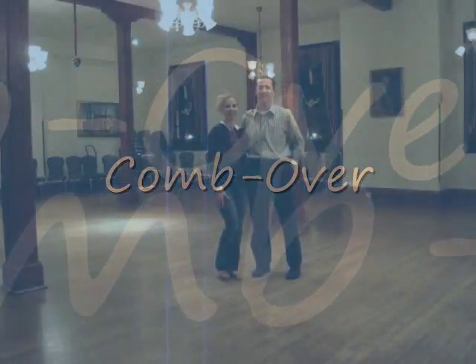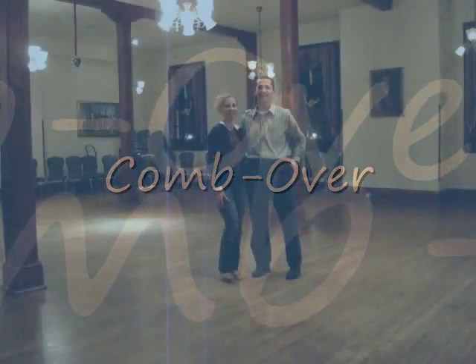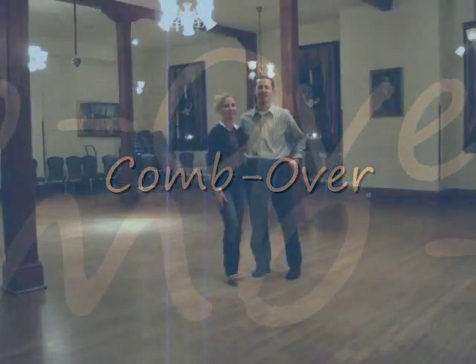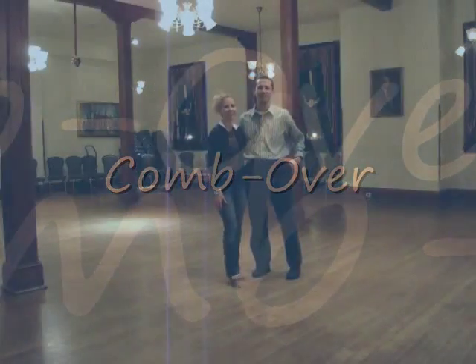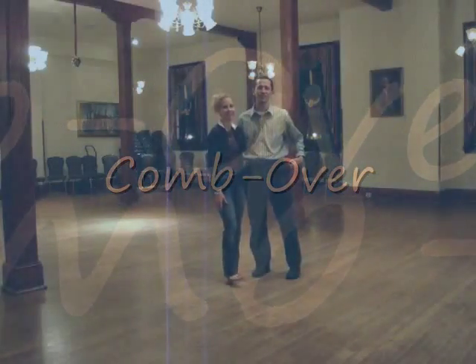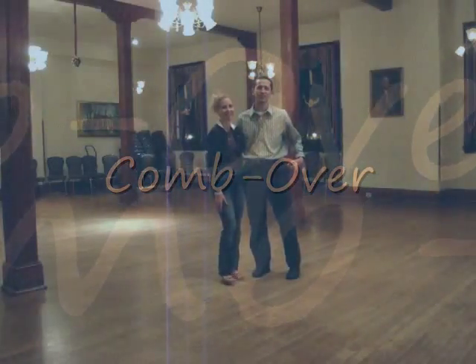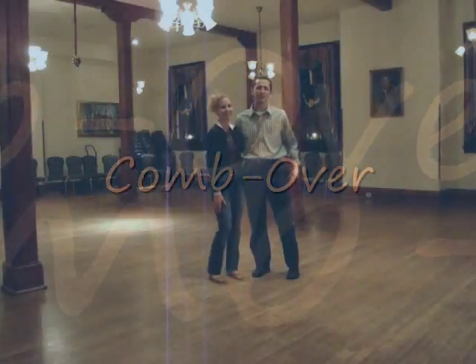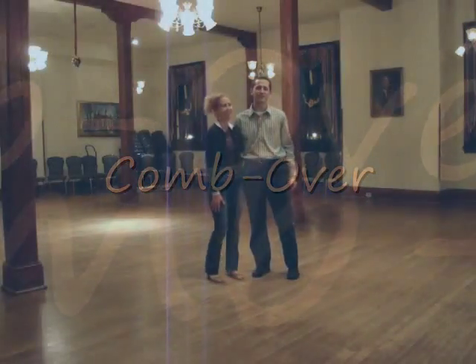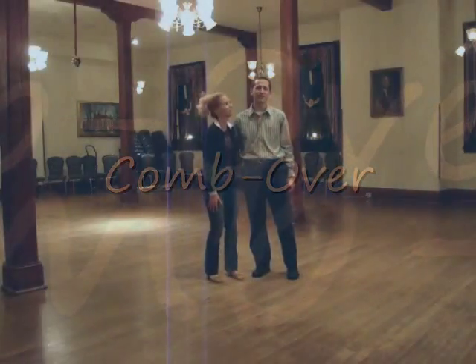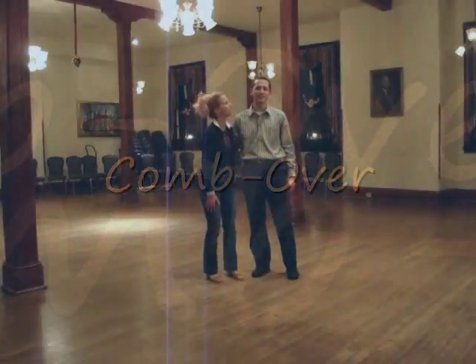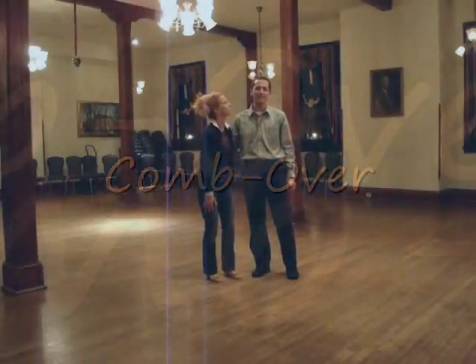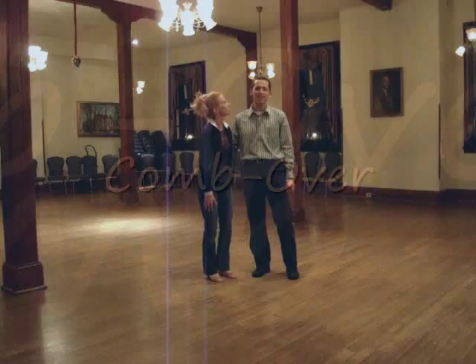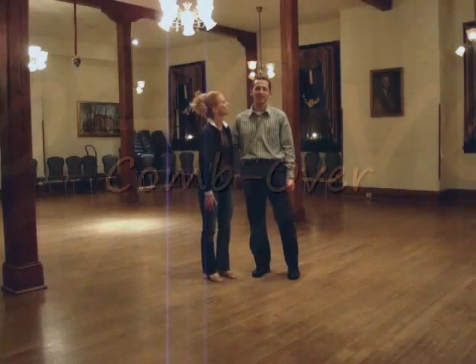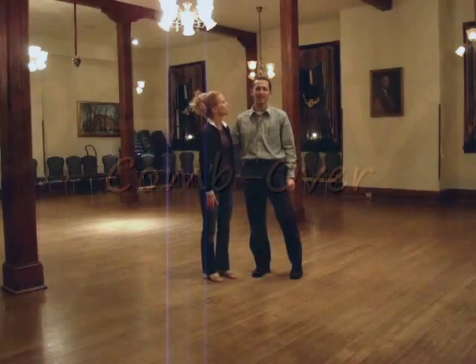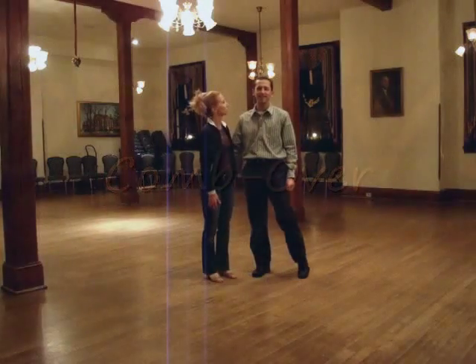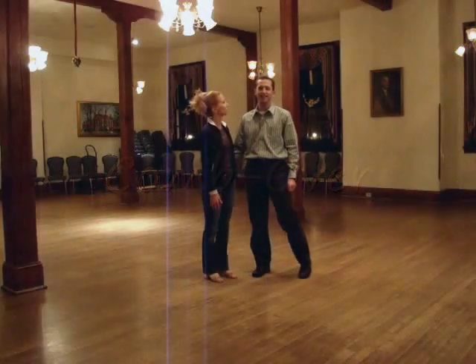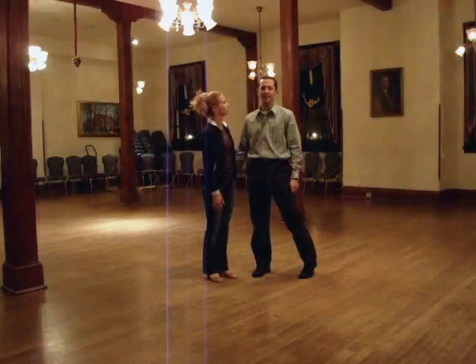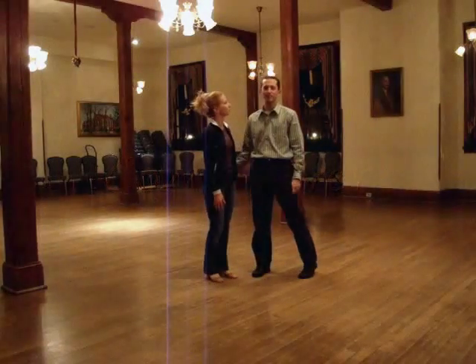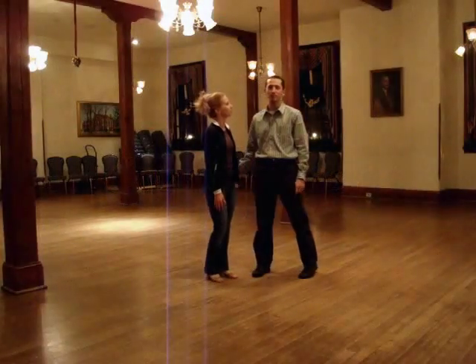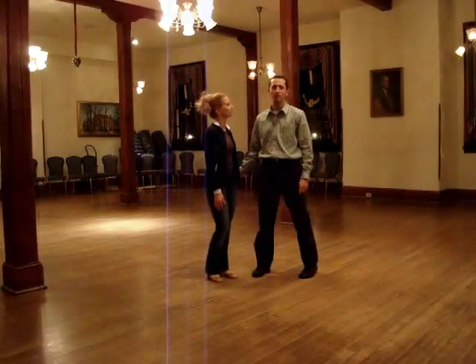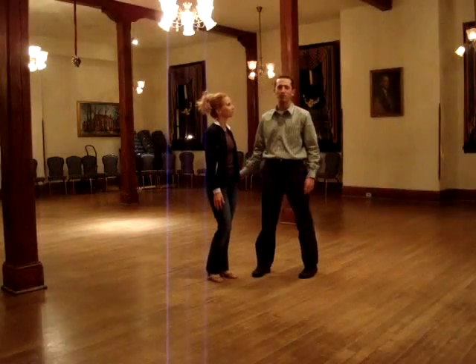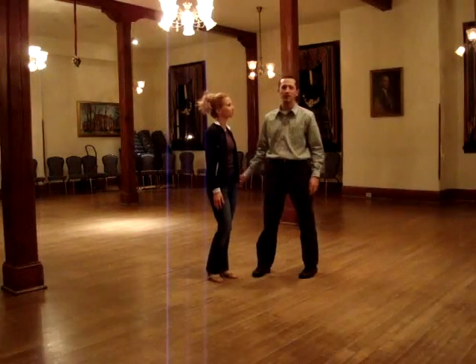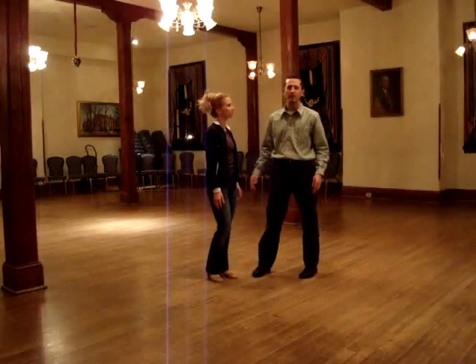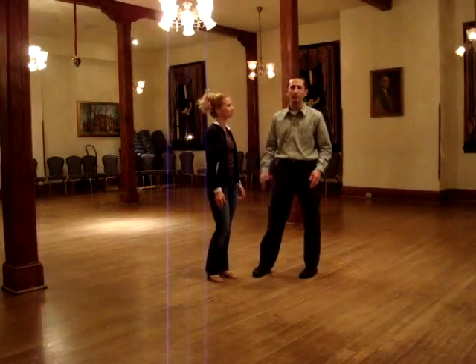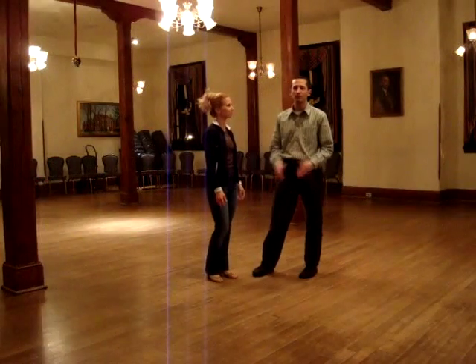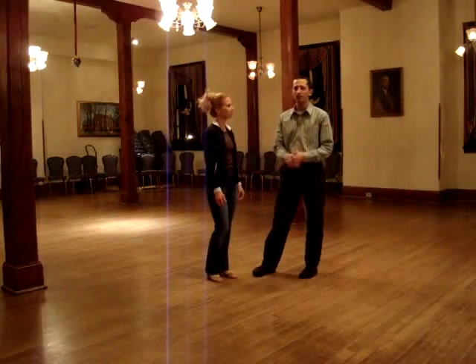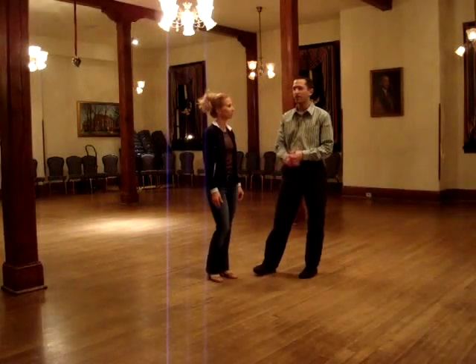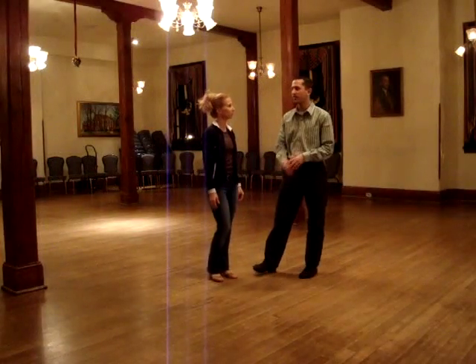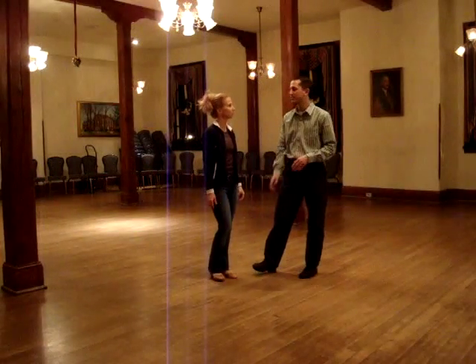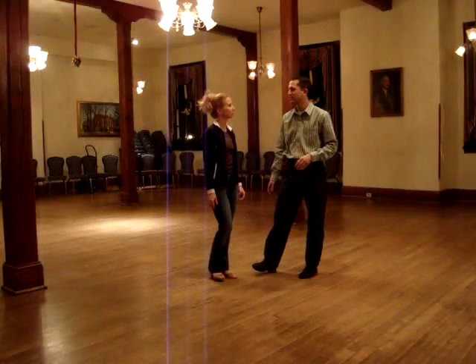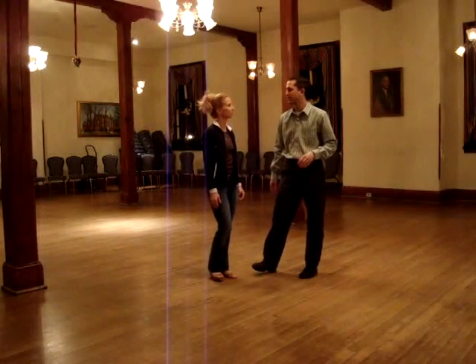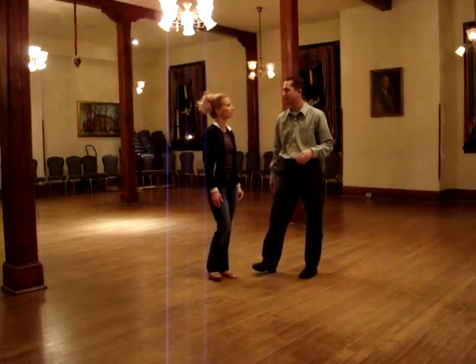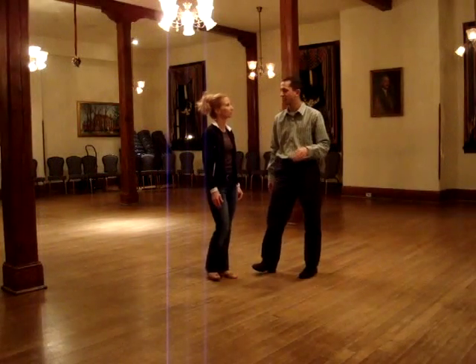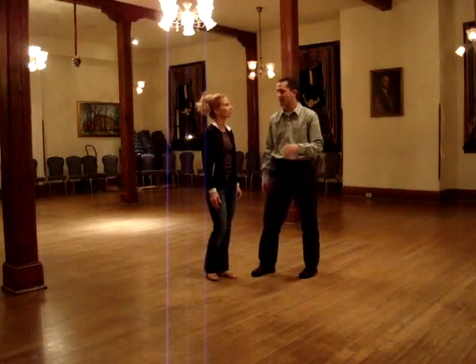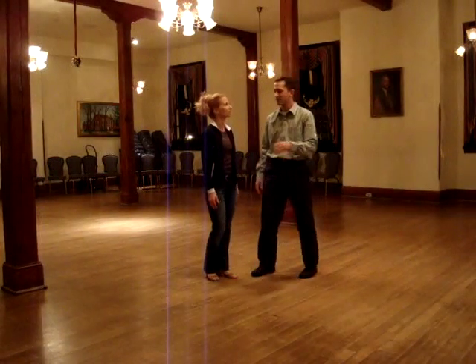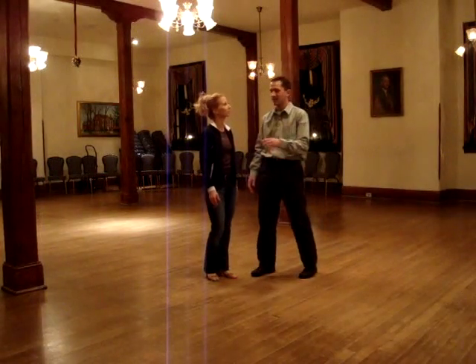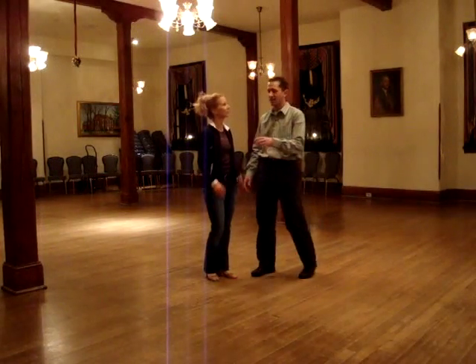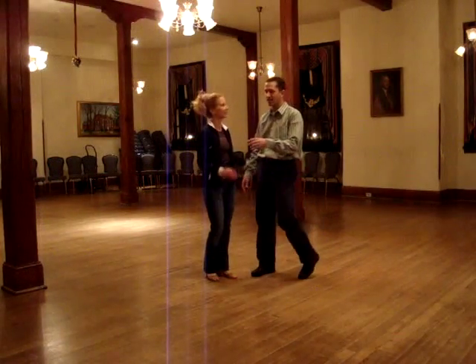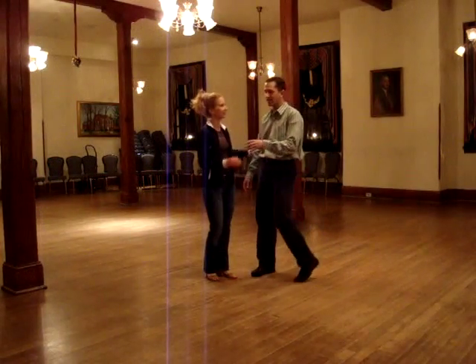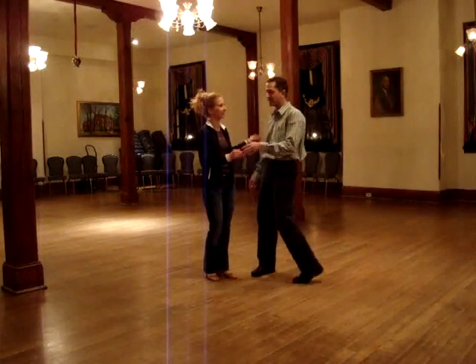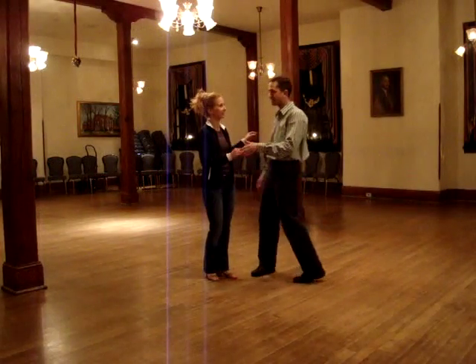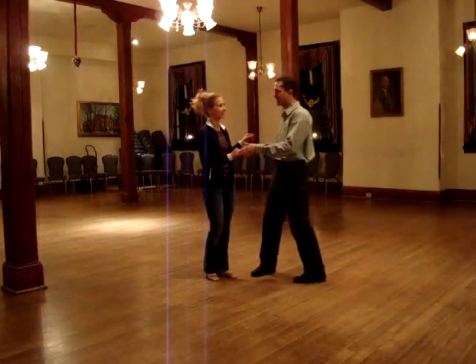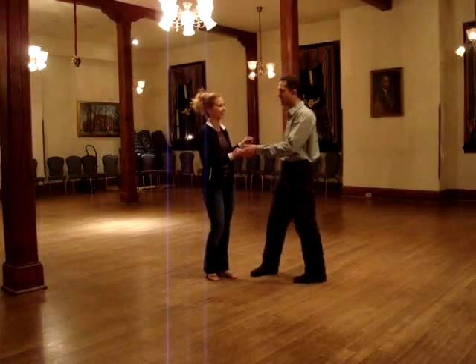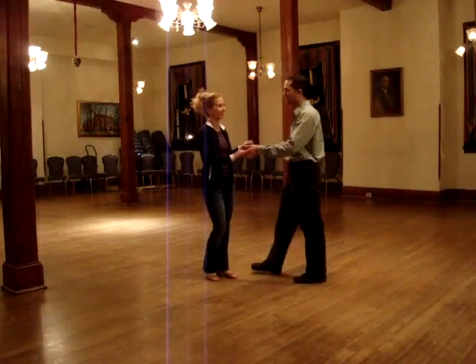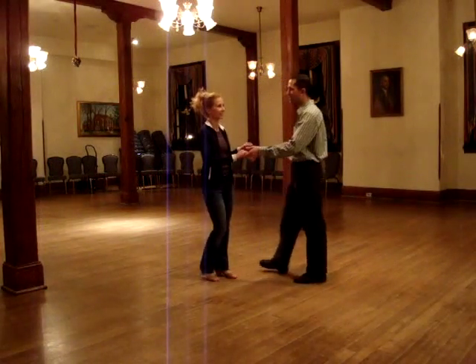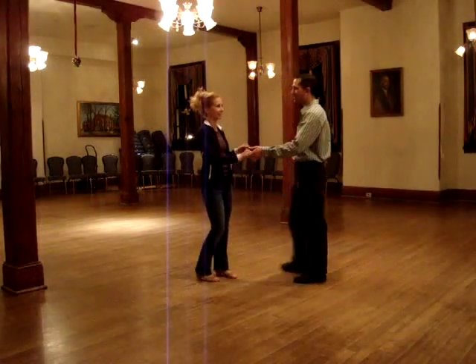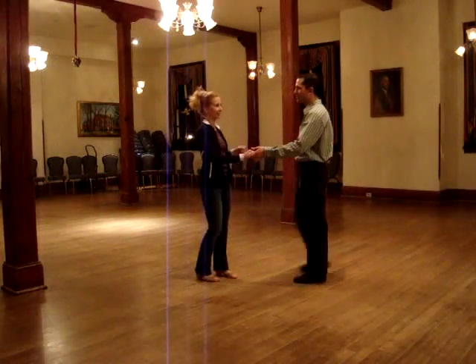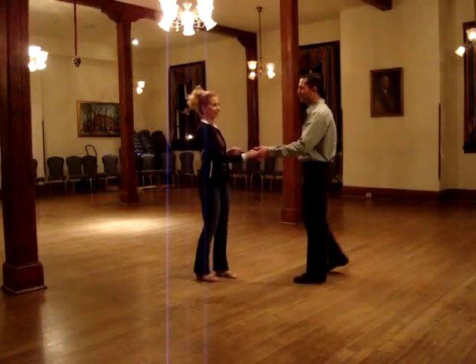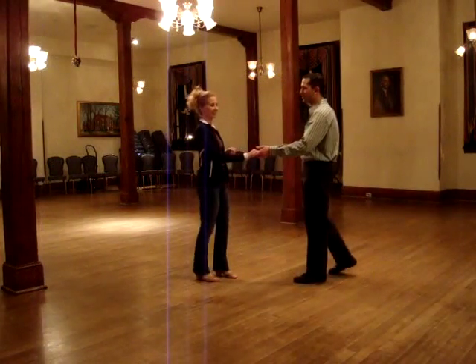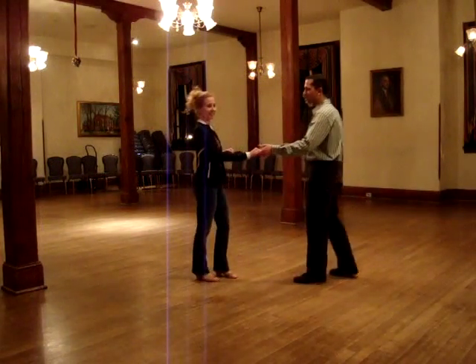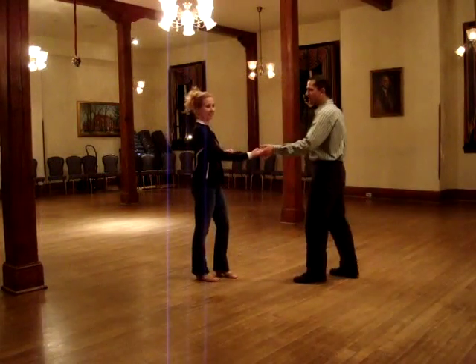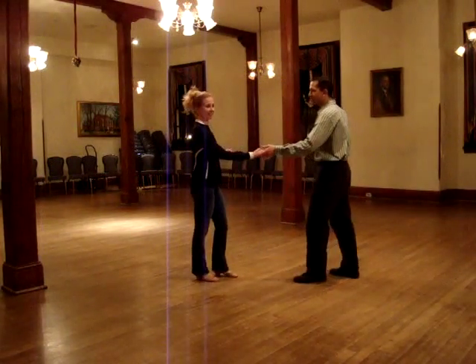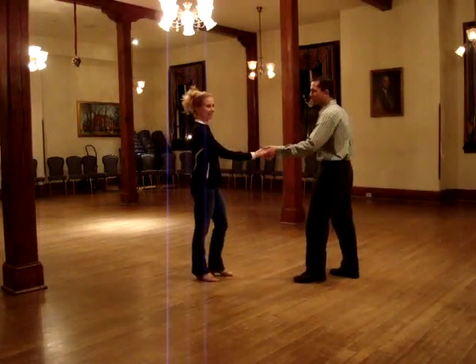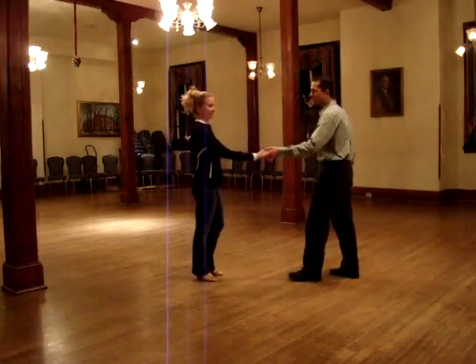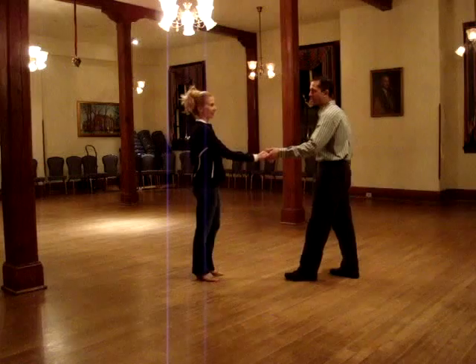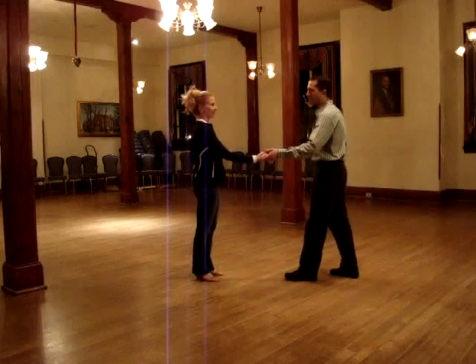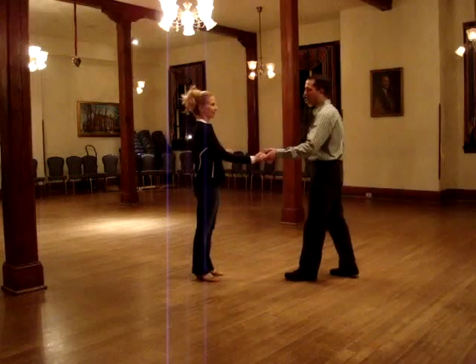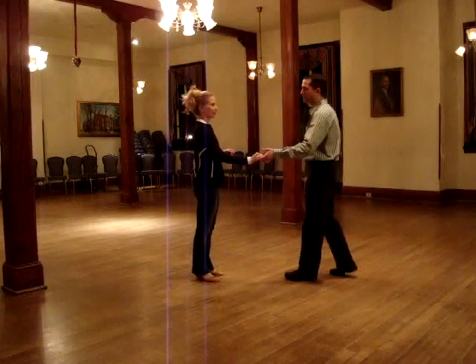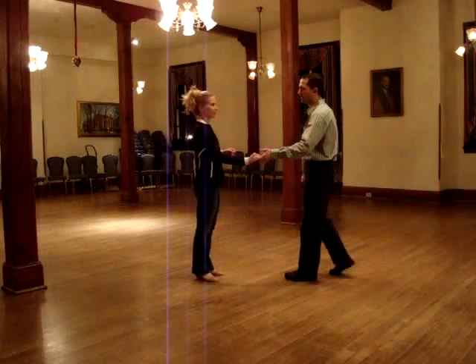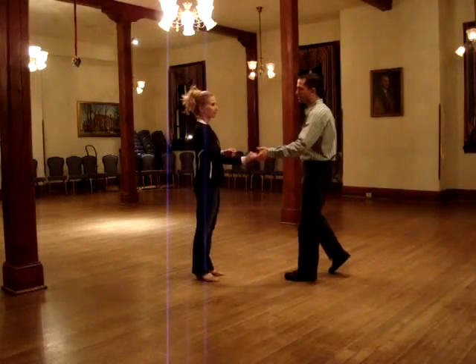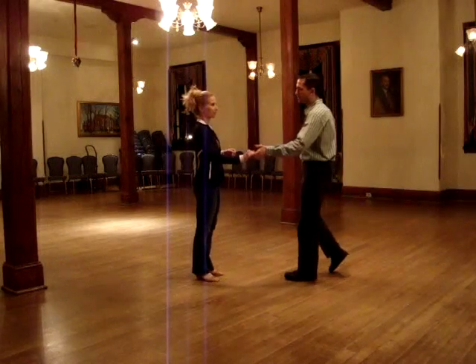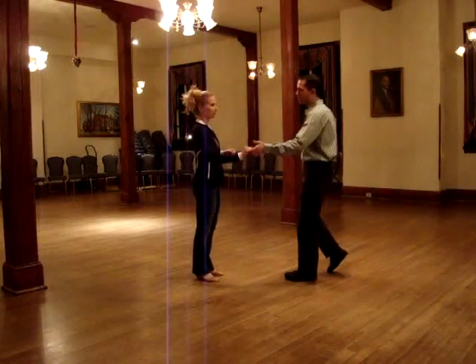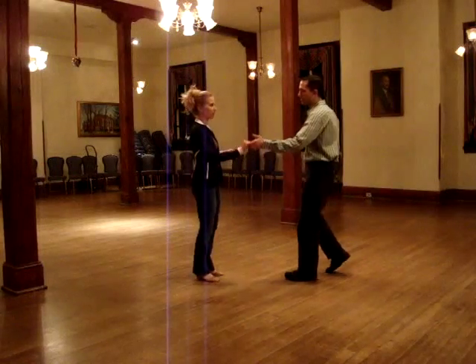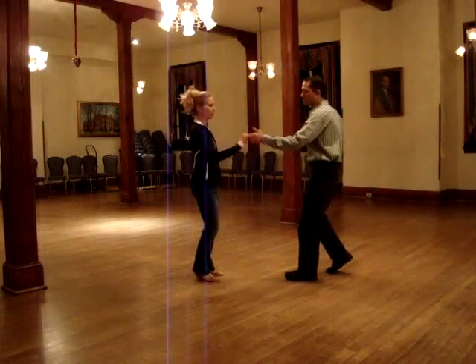Hey dancers. This is a dance move that we learned from Kevin St. Laurent, and it looks like this. We did it out of a Texas Tommy.